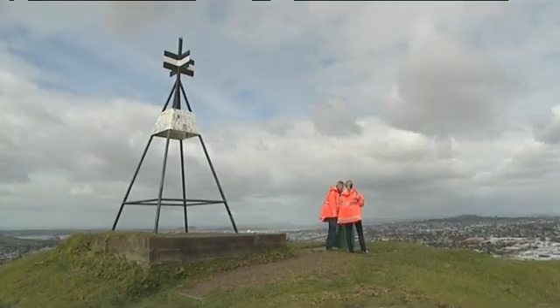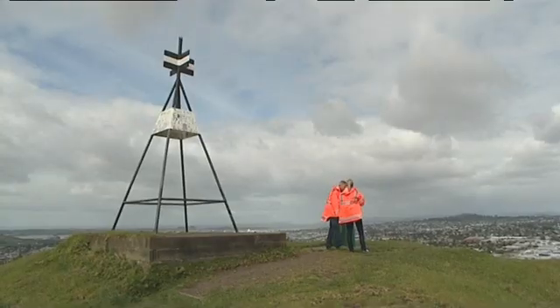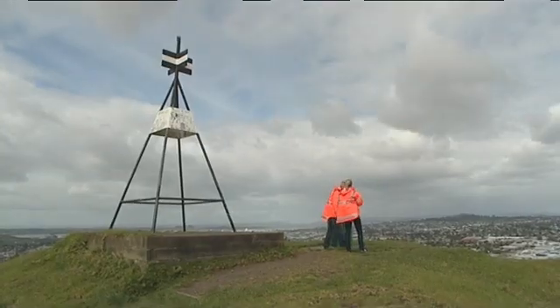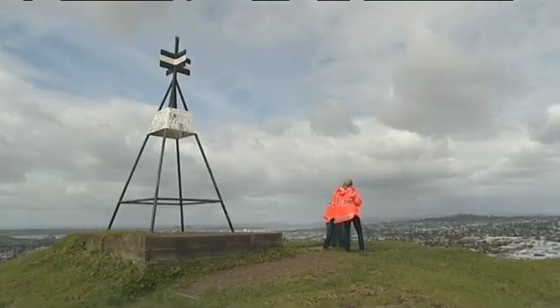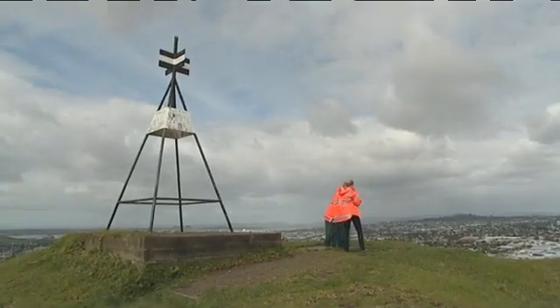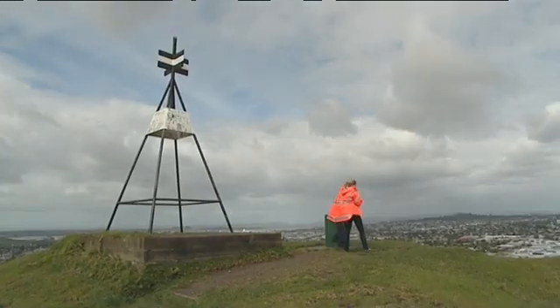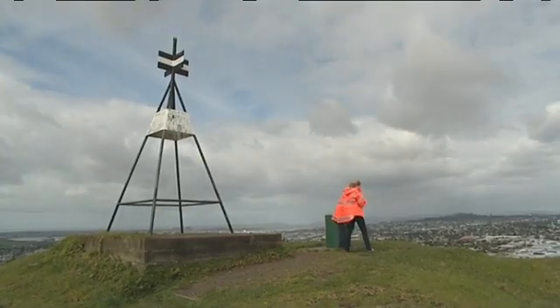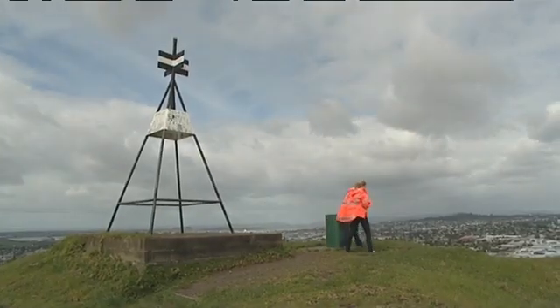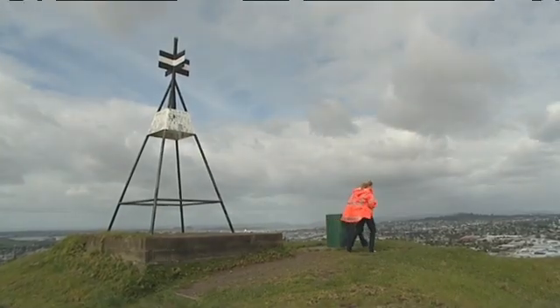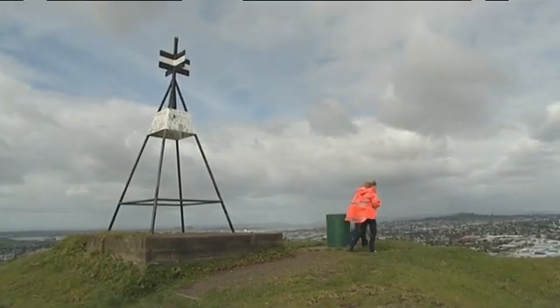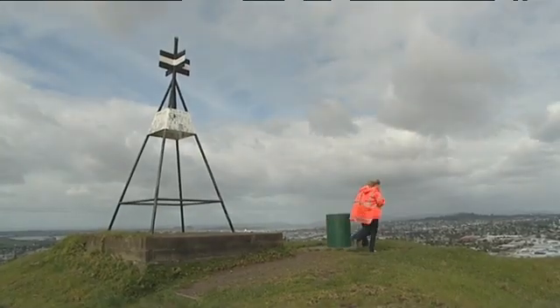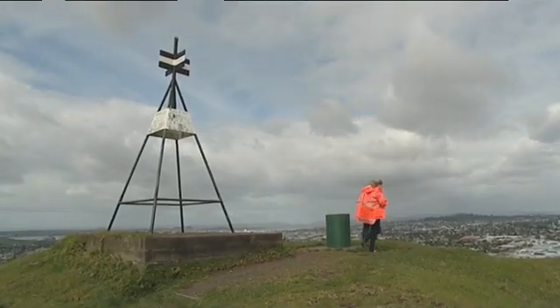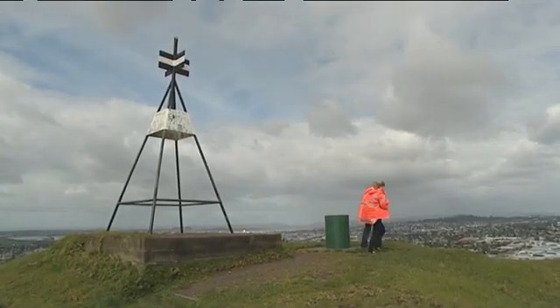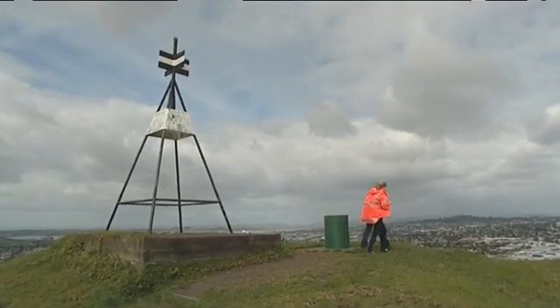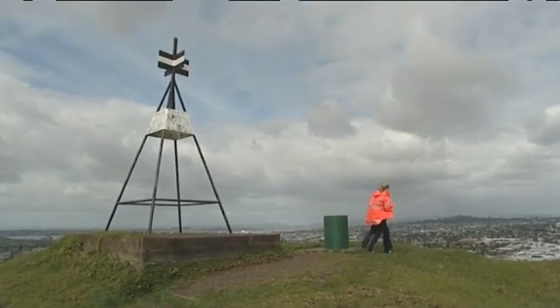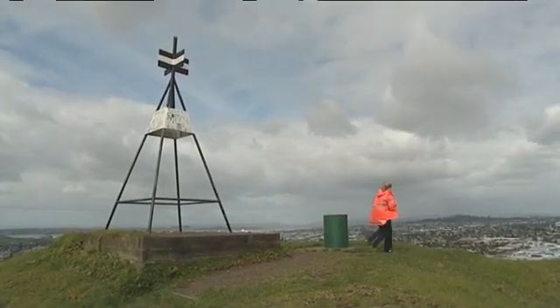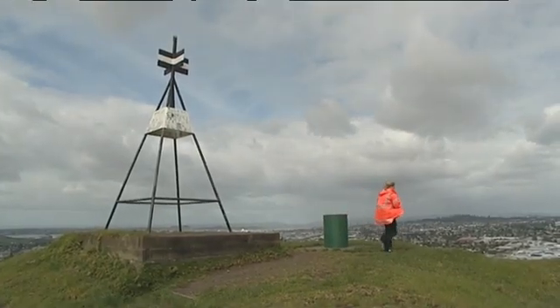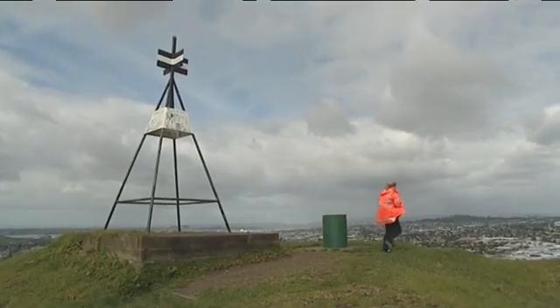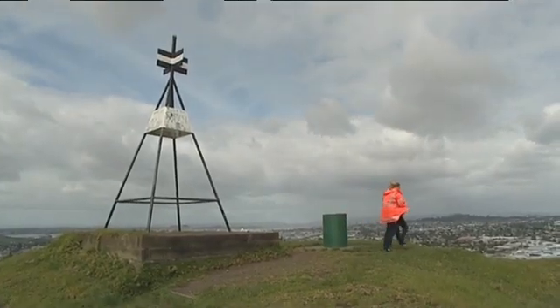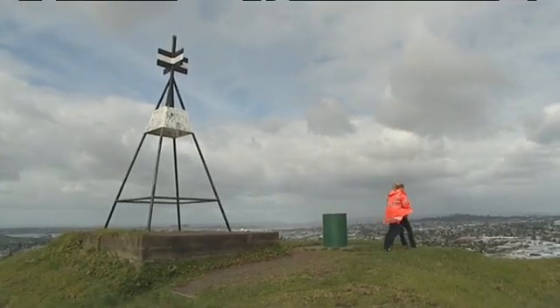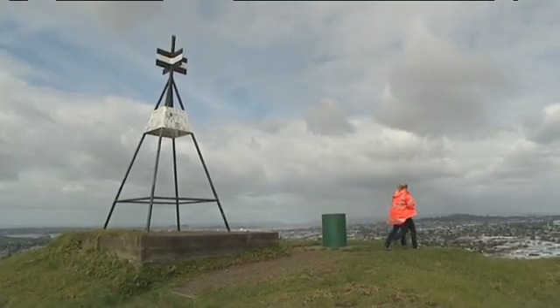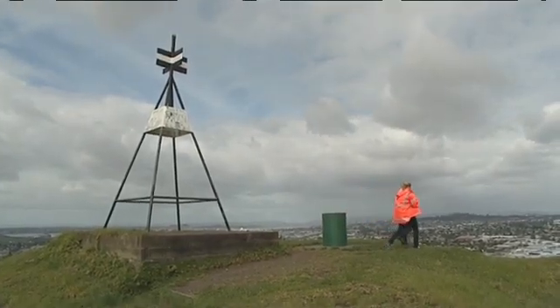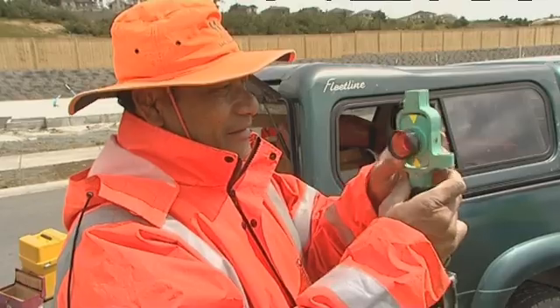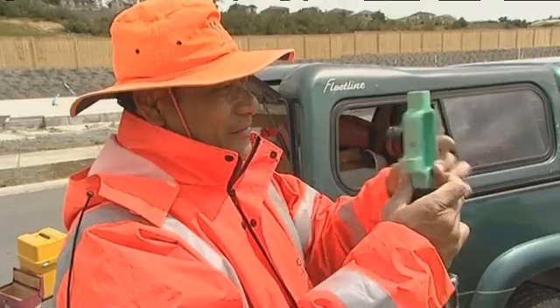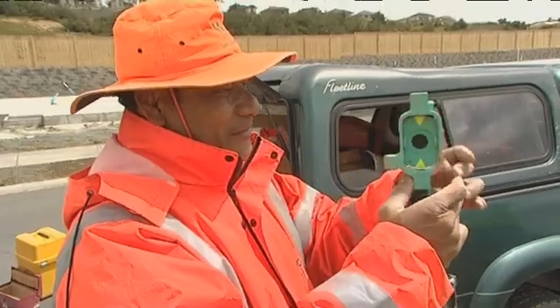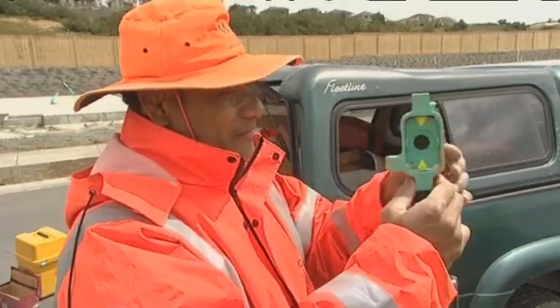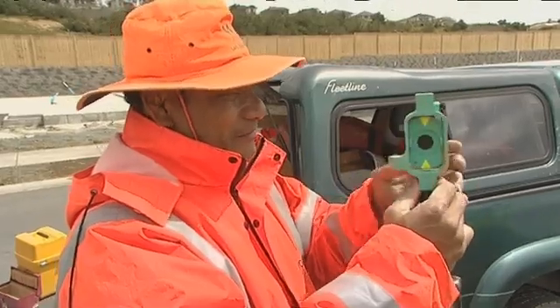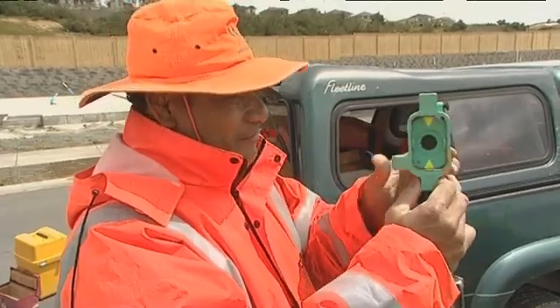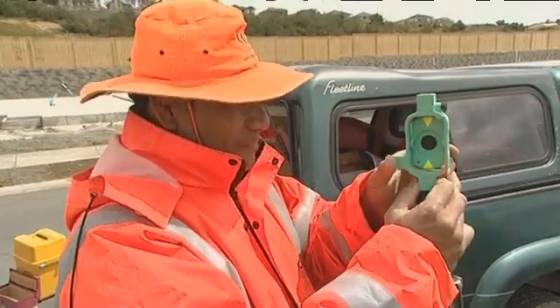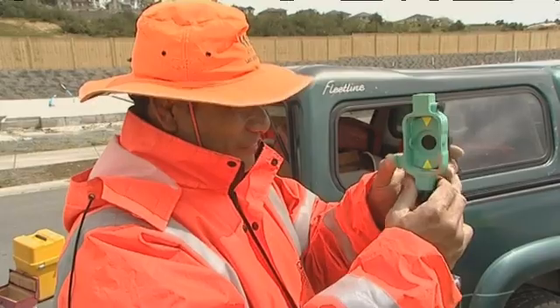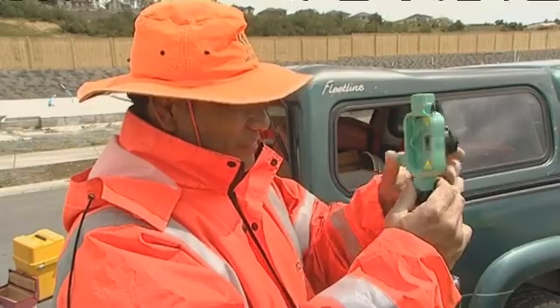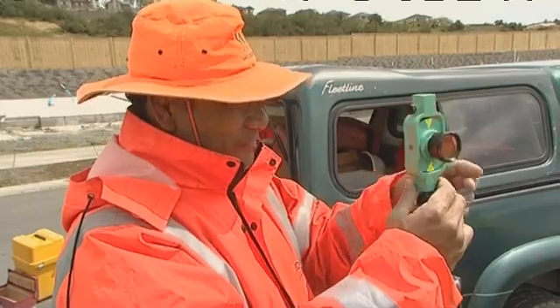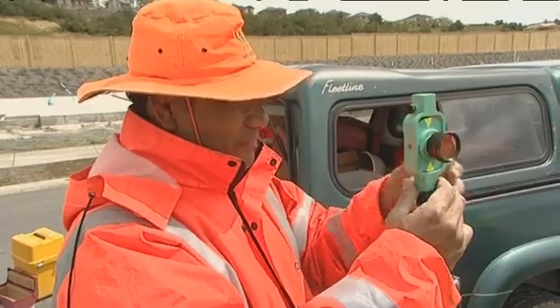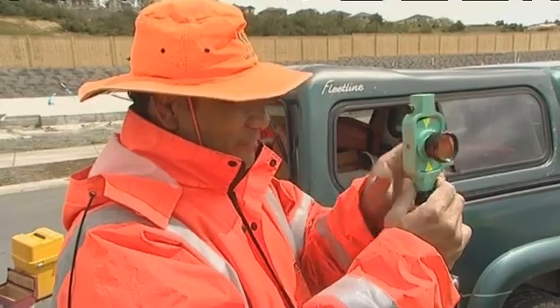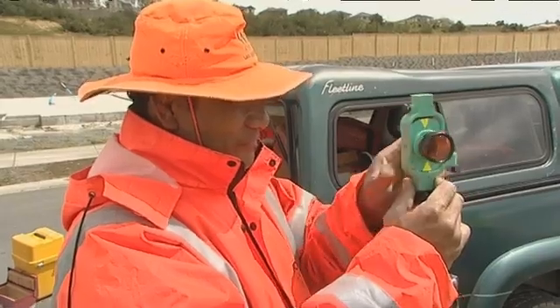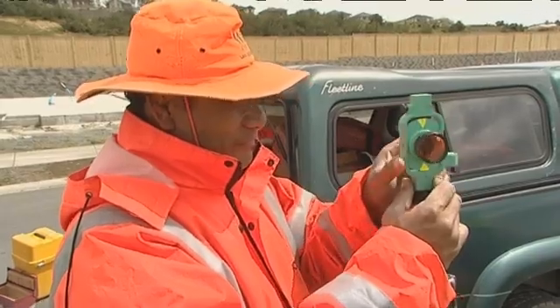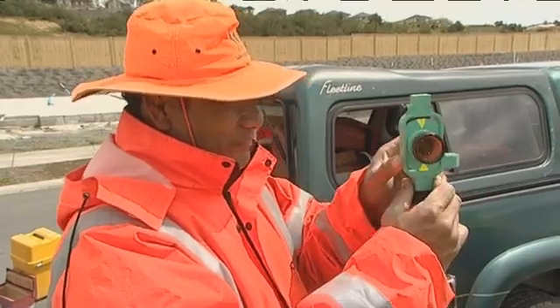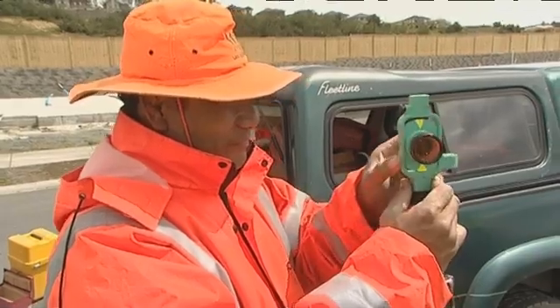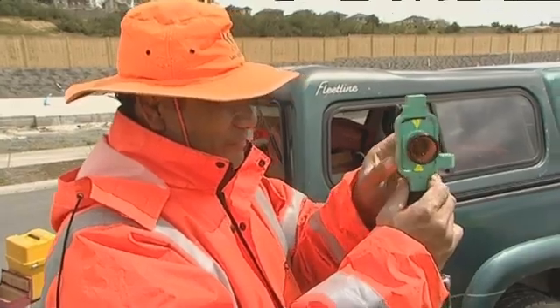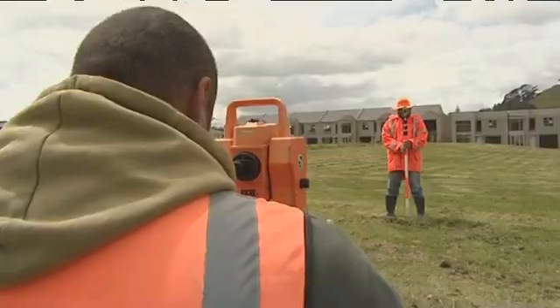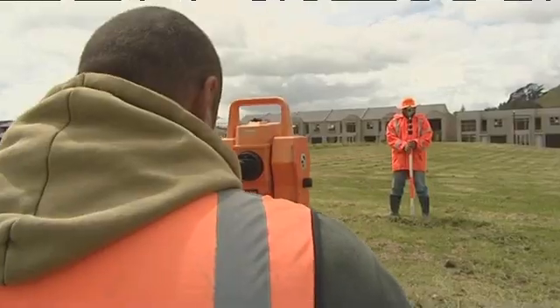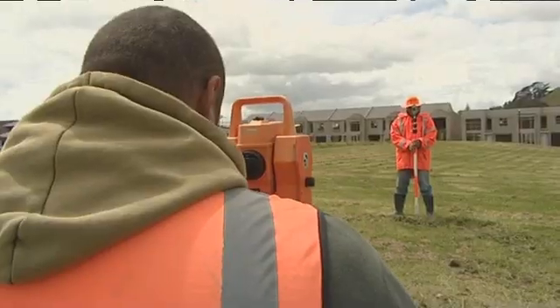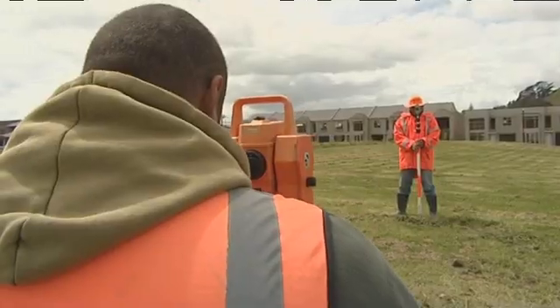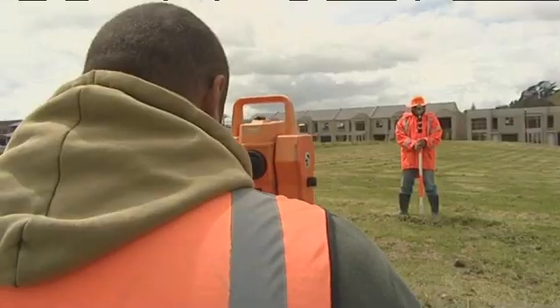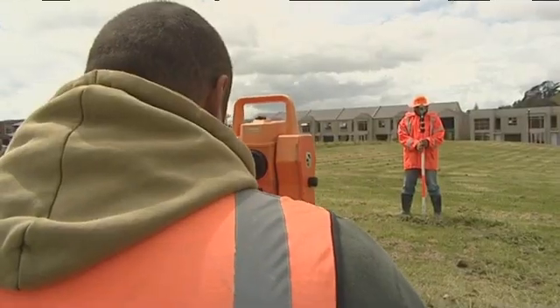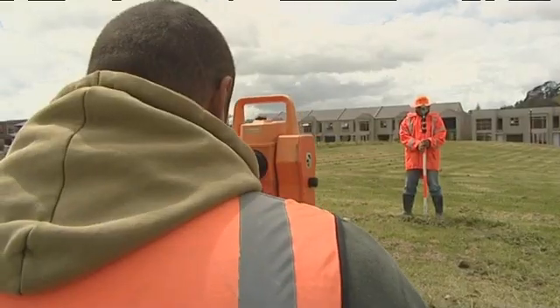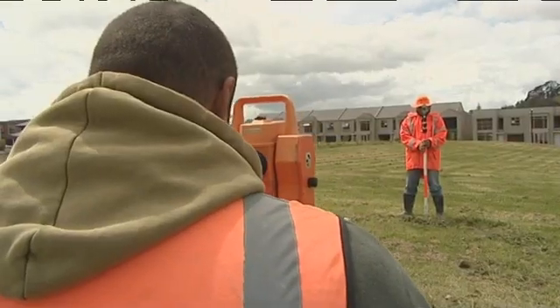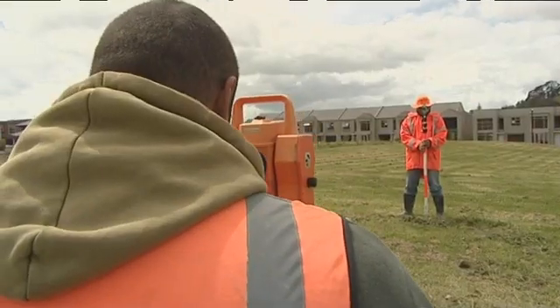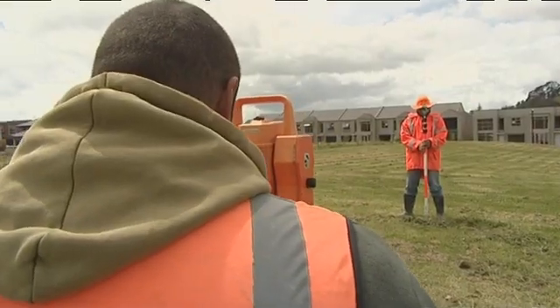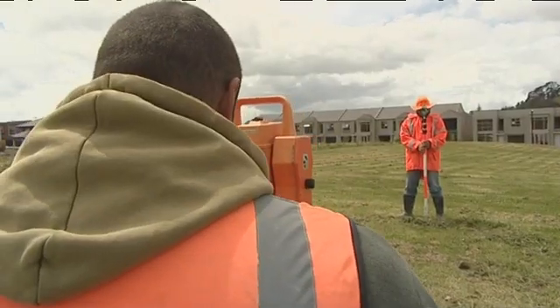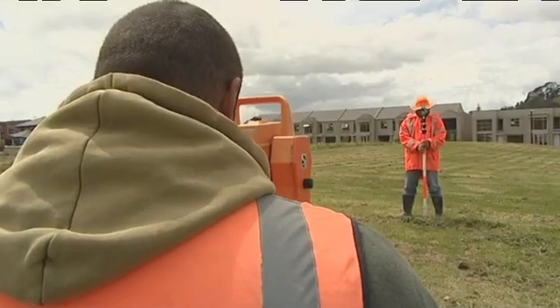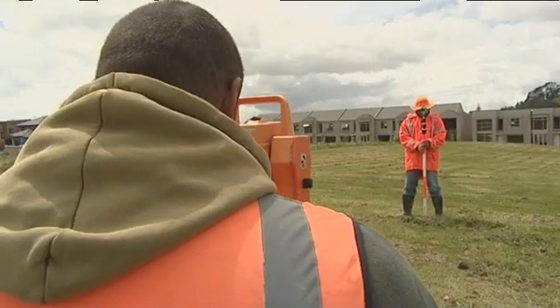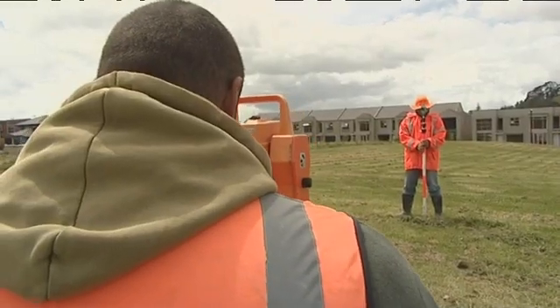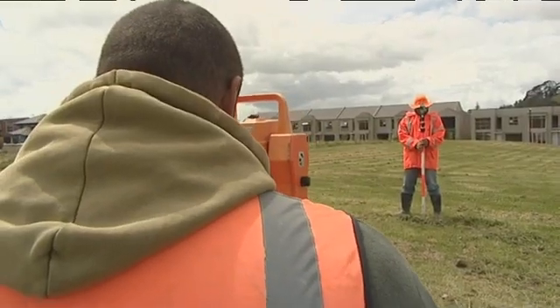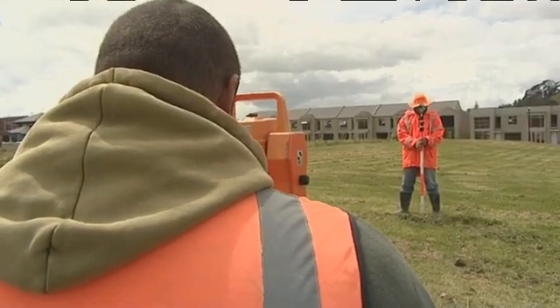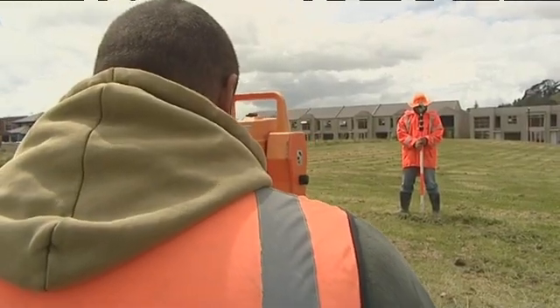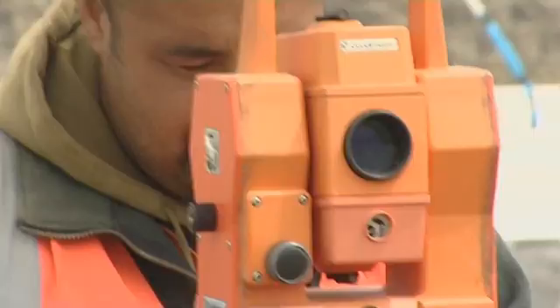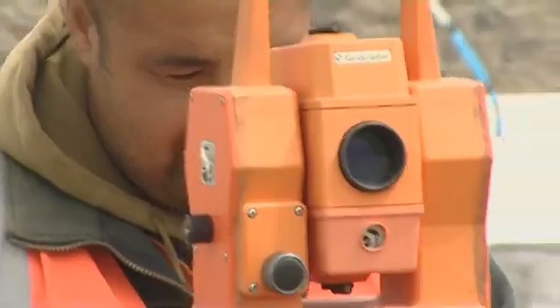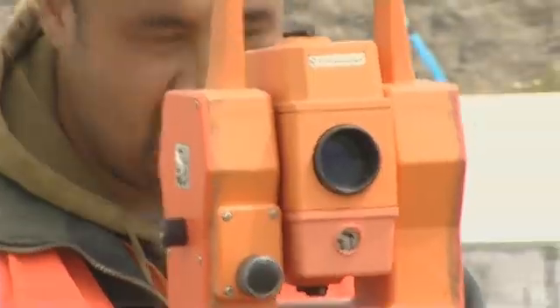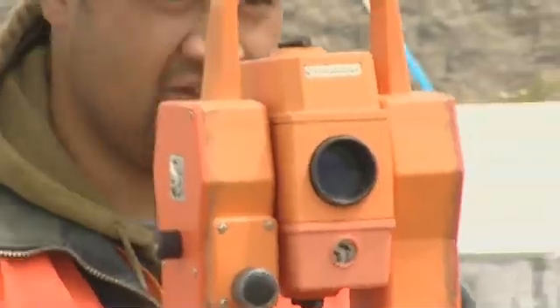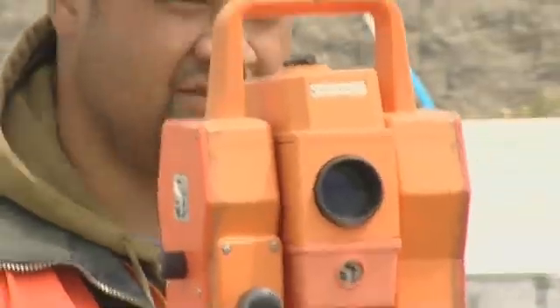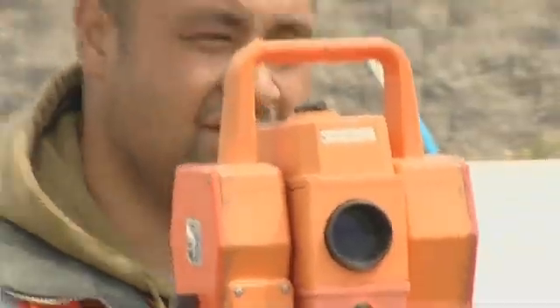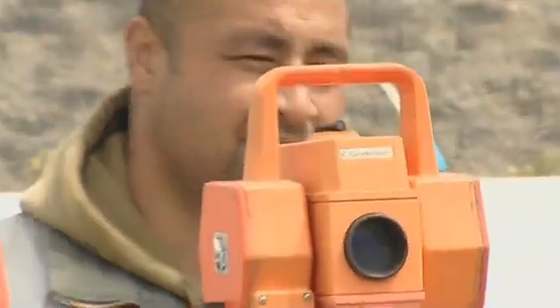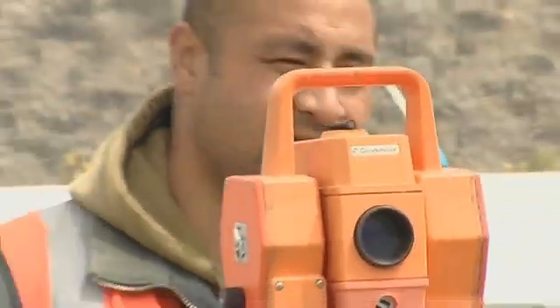Perhaps the most visible role of the surveyor is cadastral surveying — that's the process of determining and defining land boundaries.